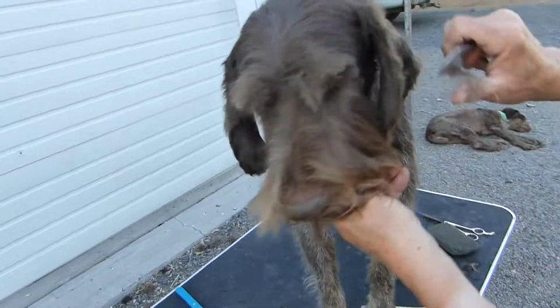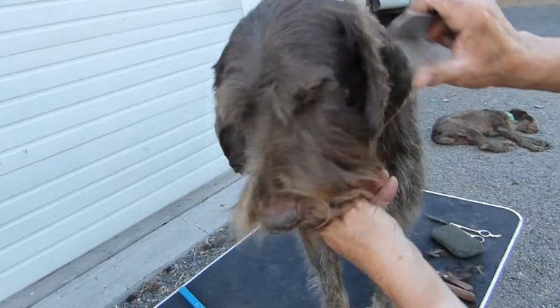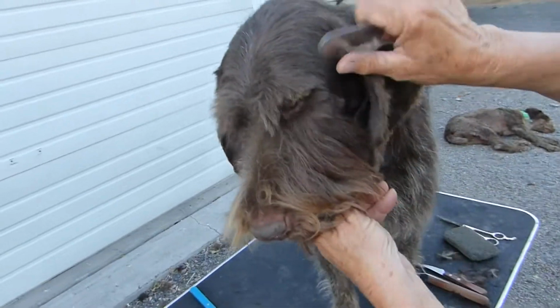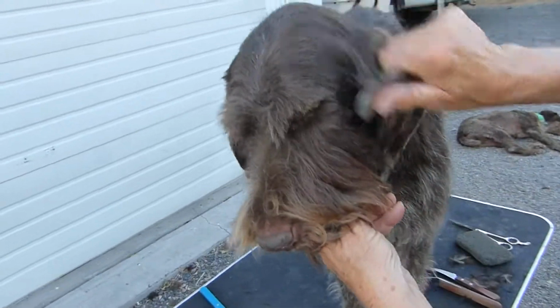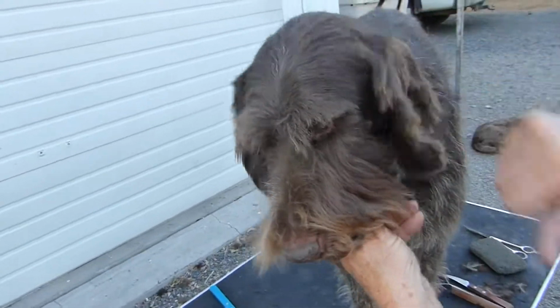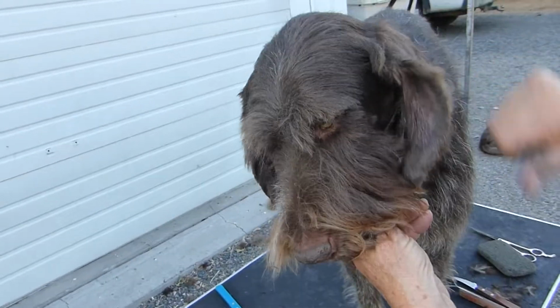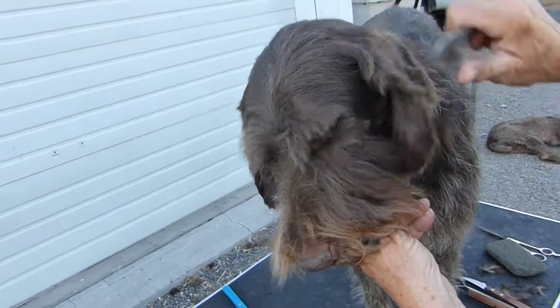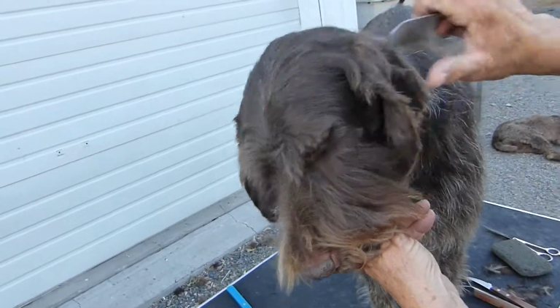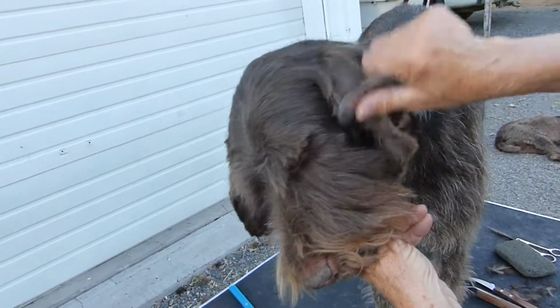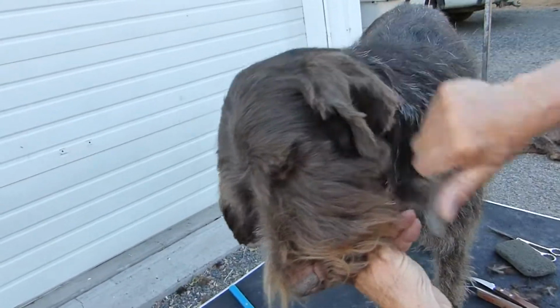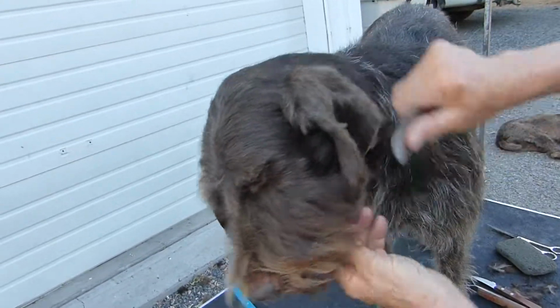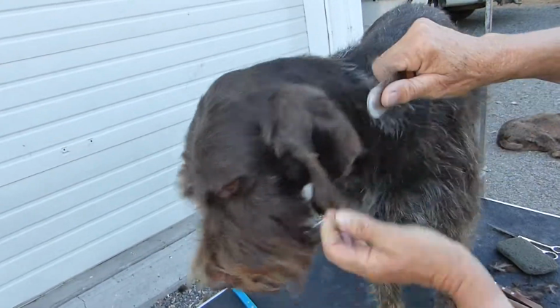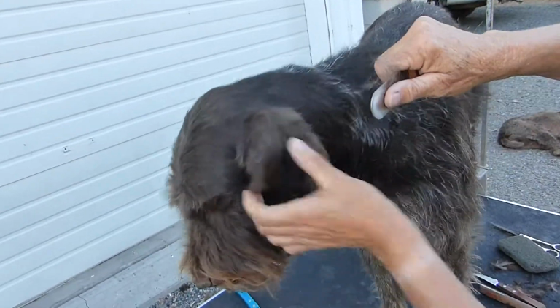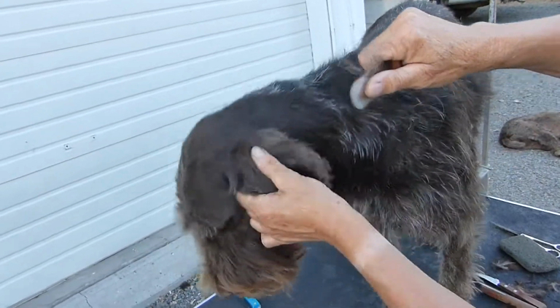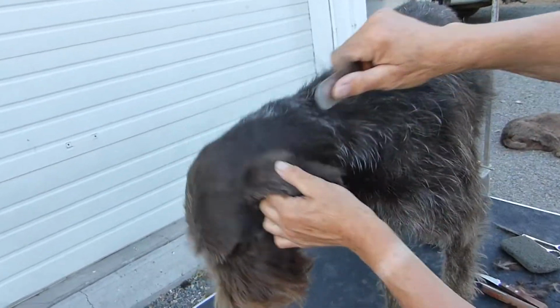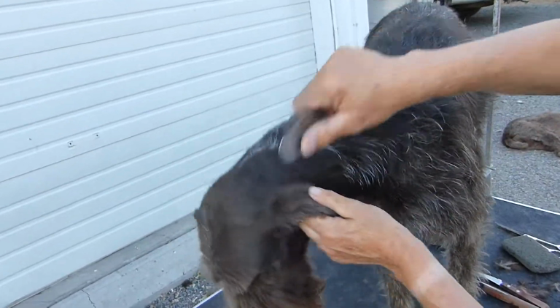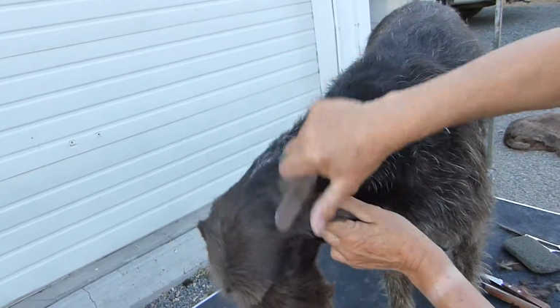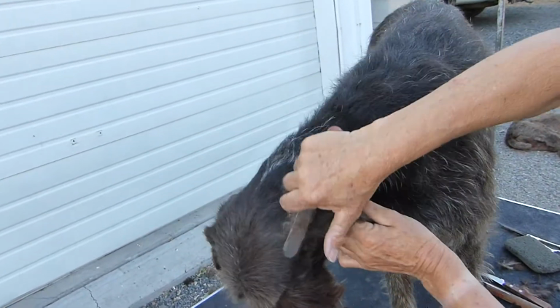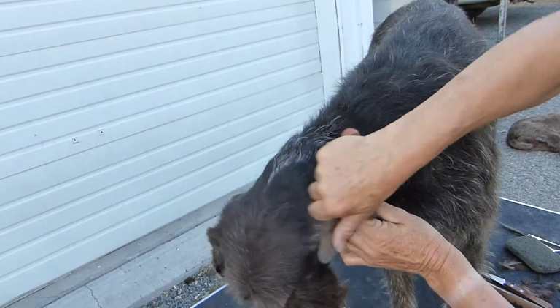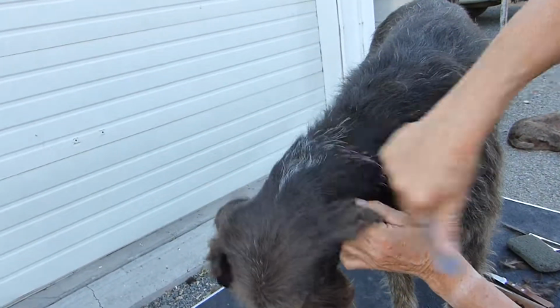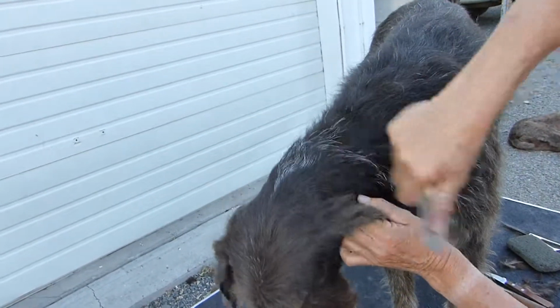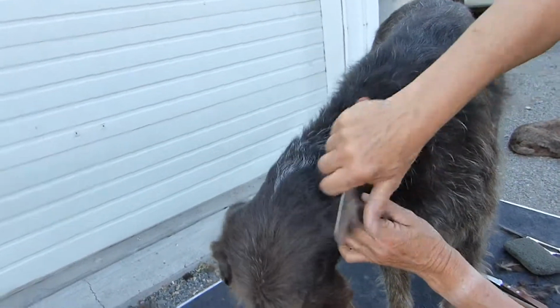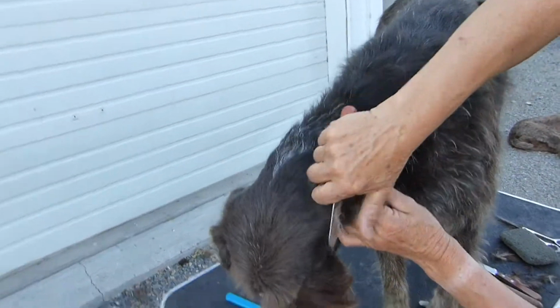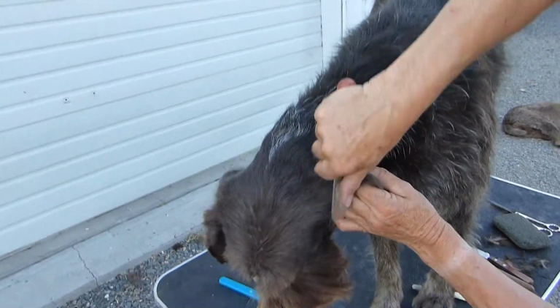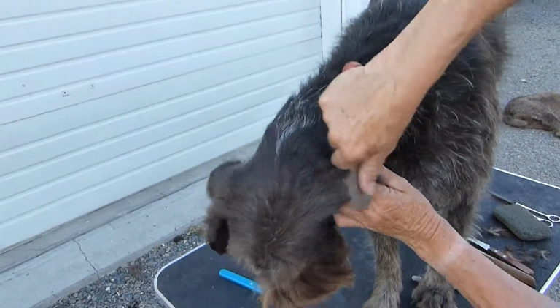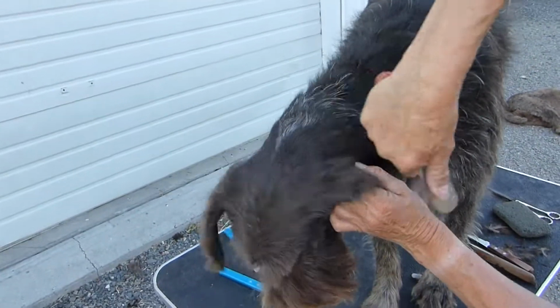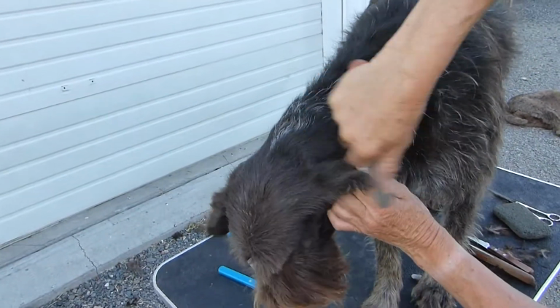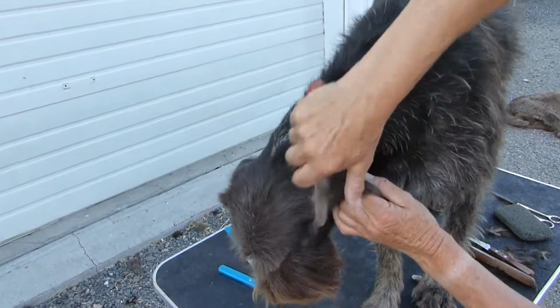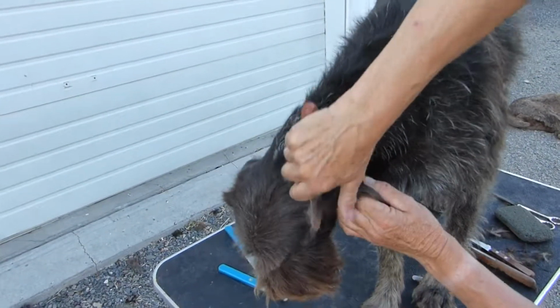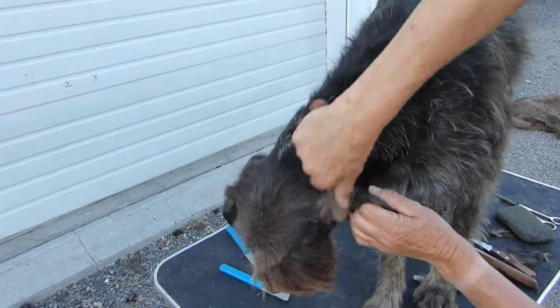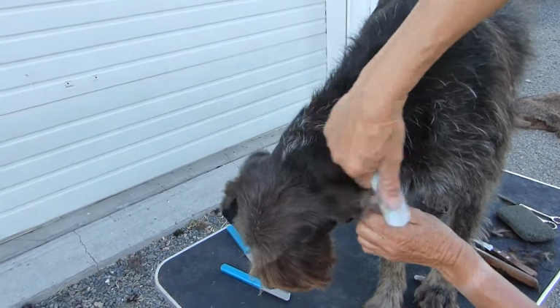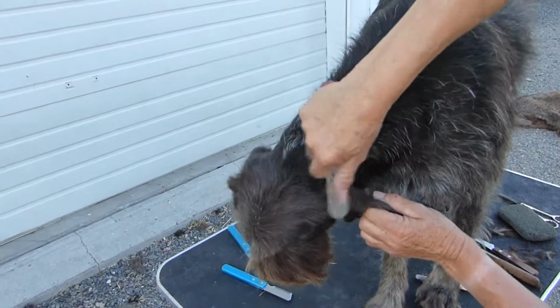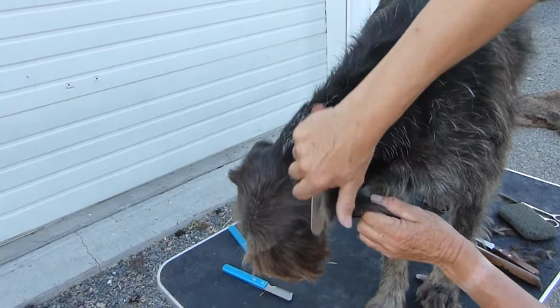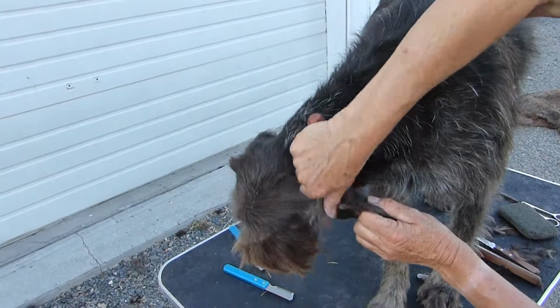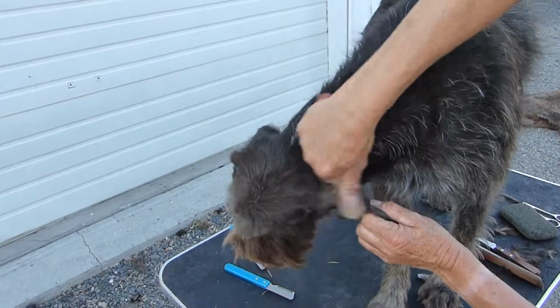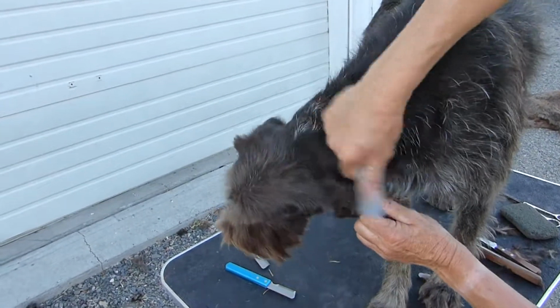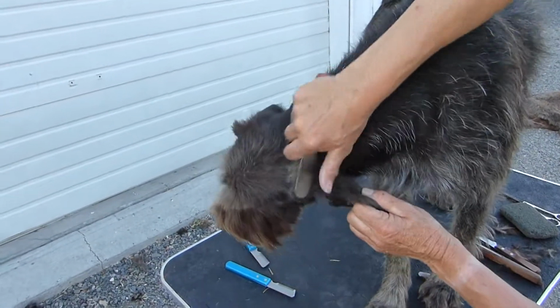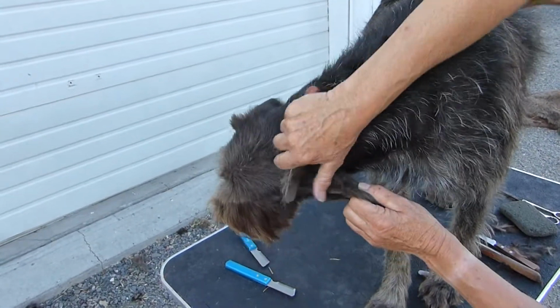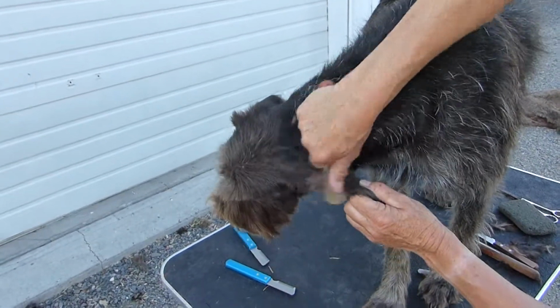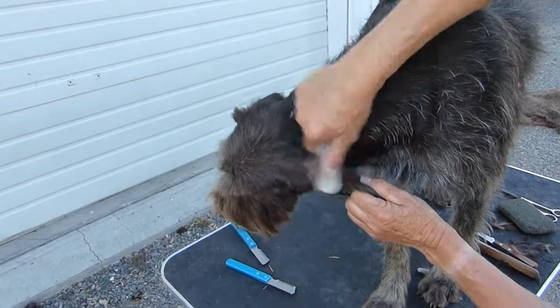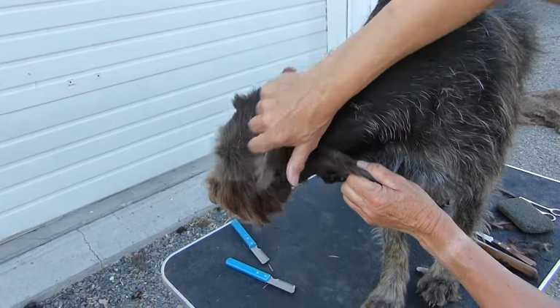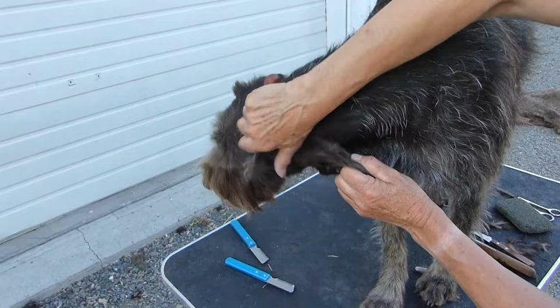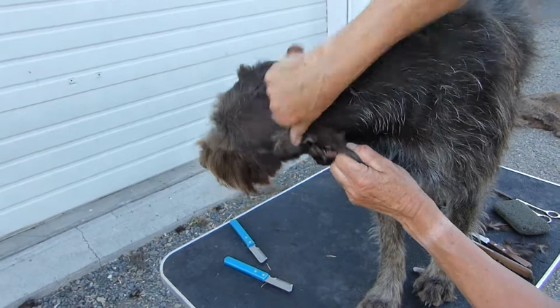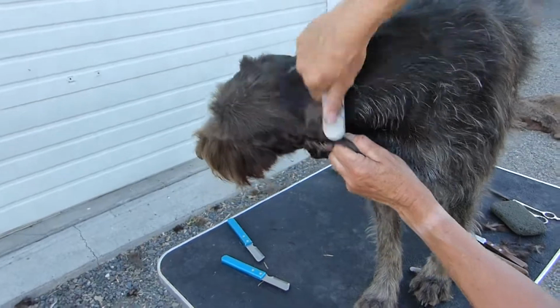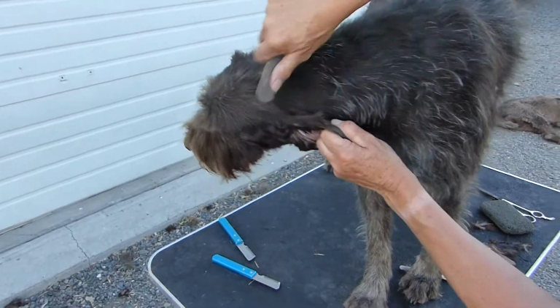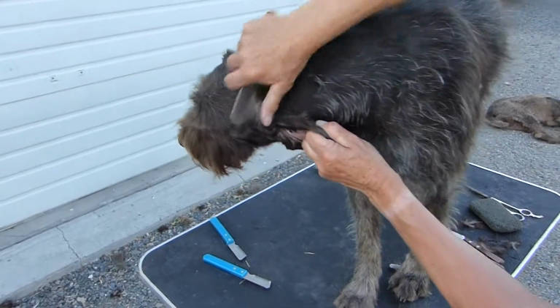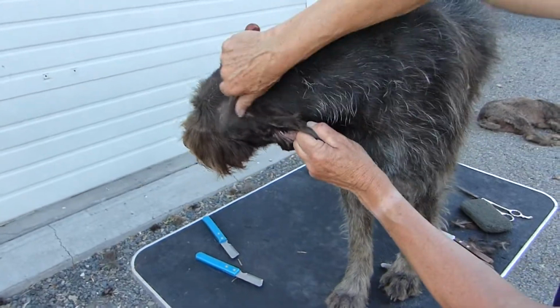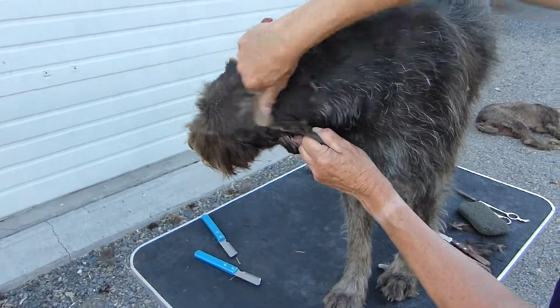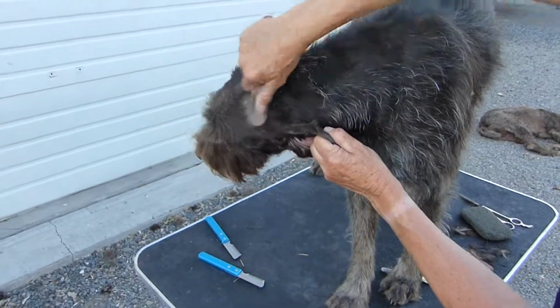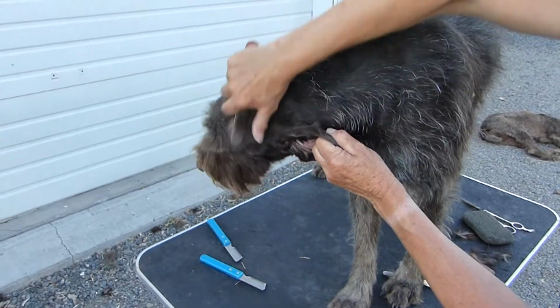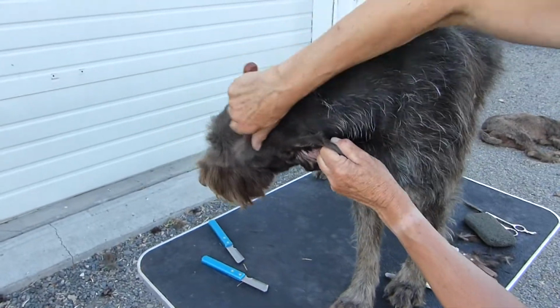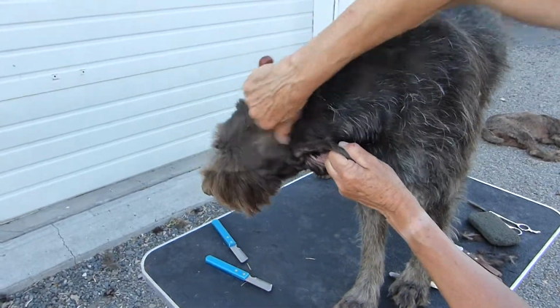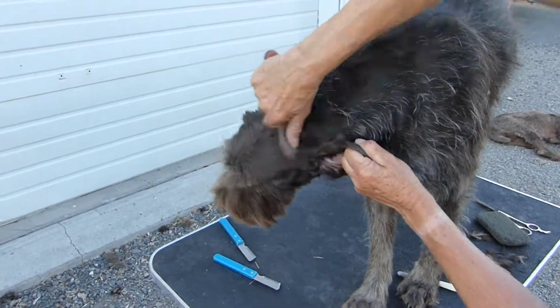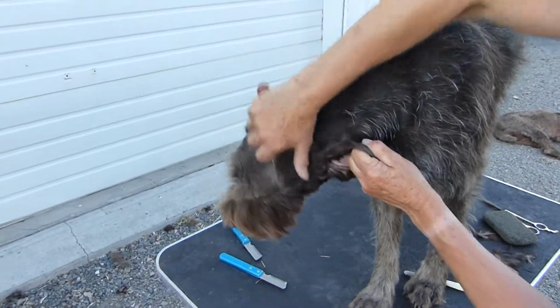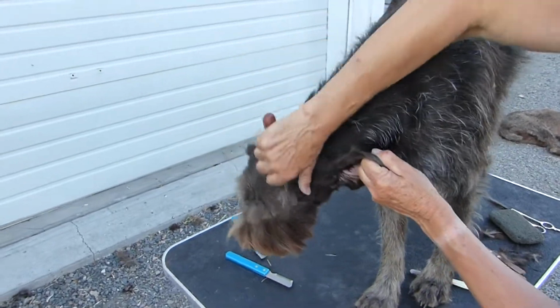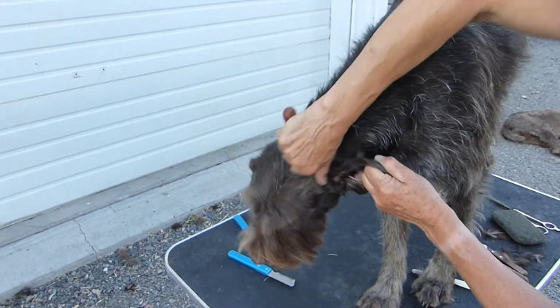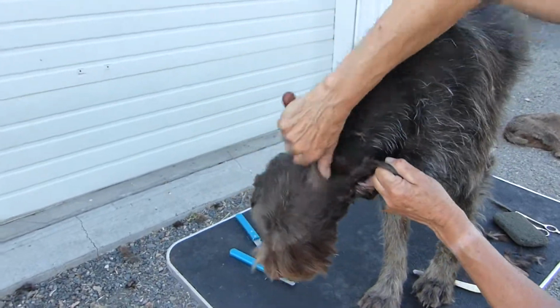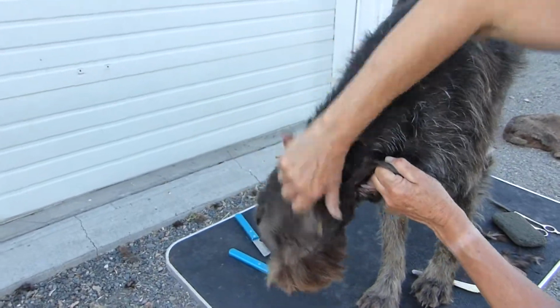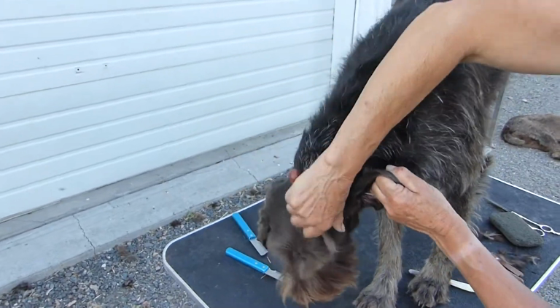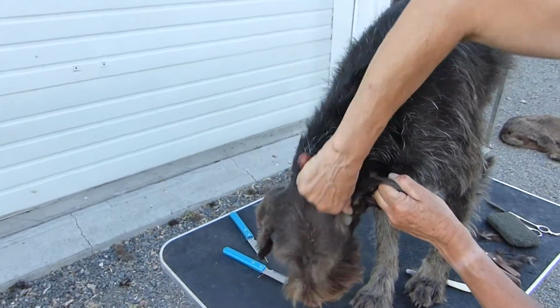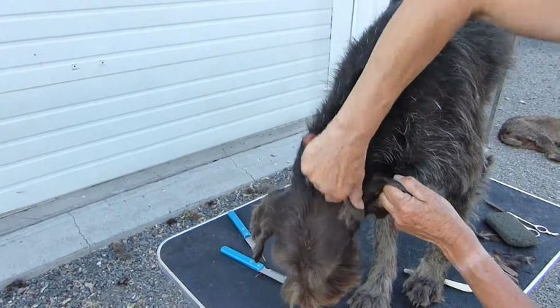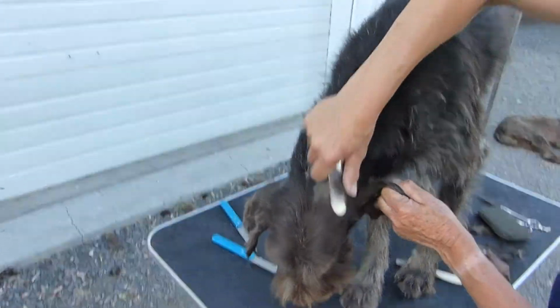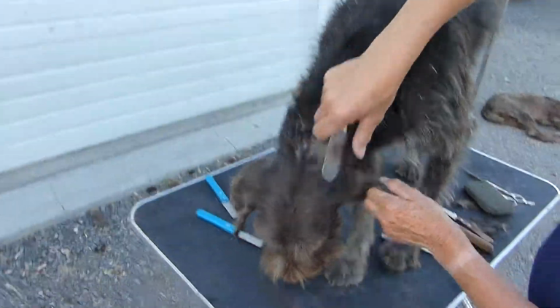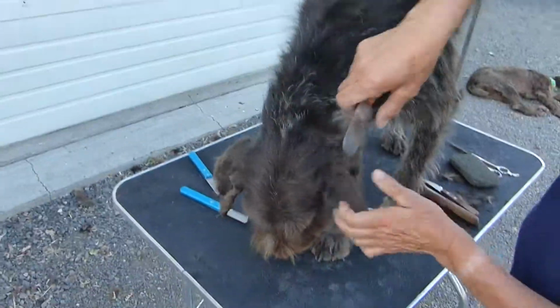Sometimes I'll do it right after they have a bath, when their hair will stand up a little more and be a little more fluffy.